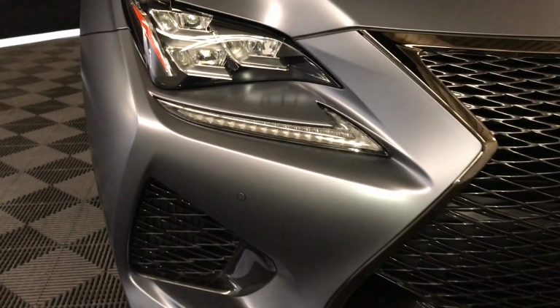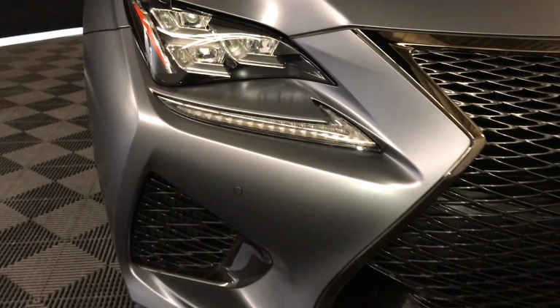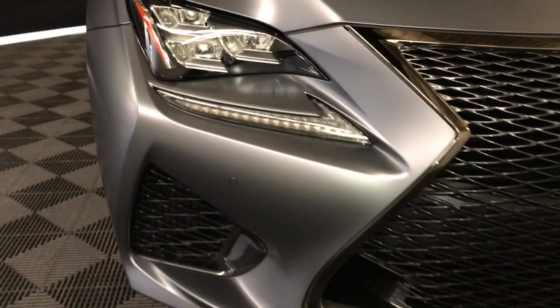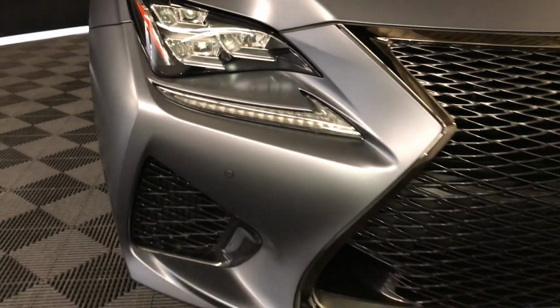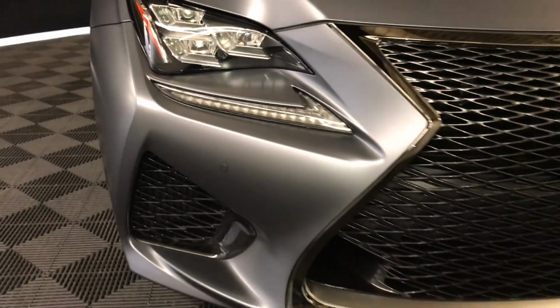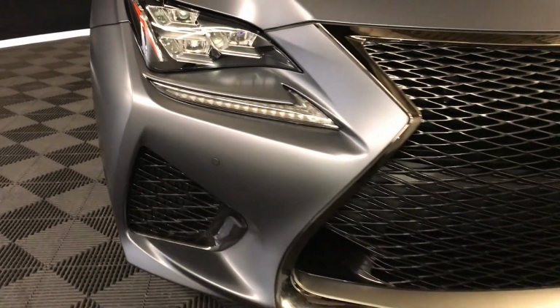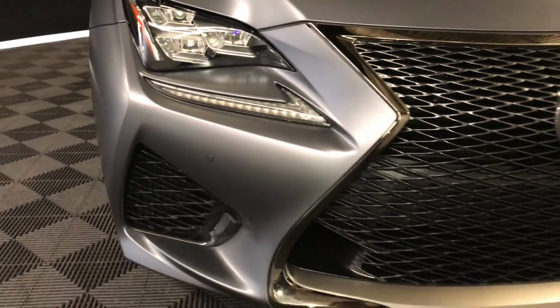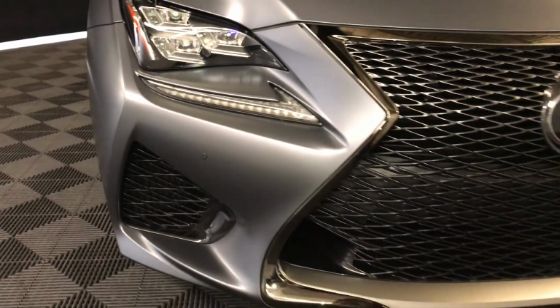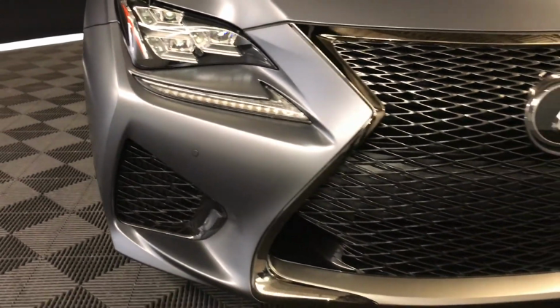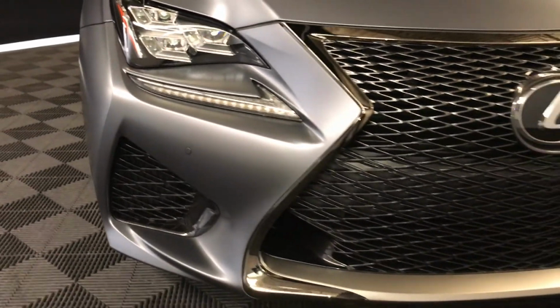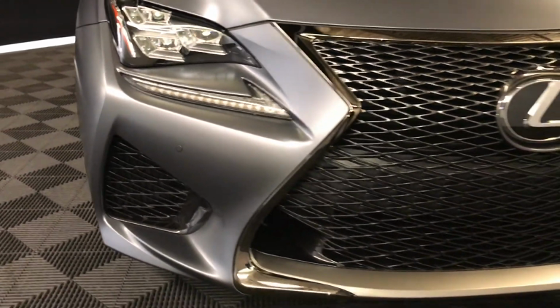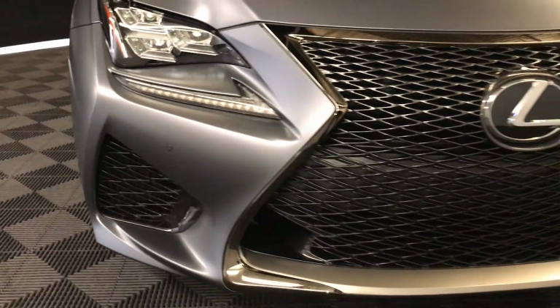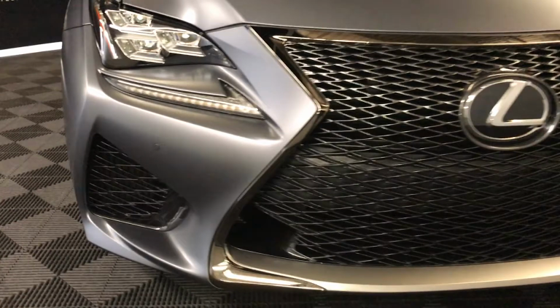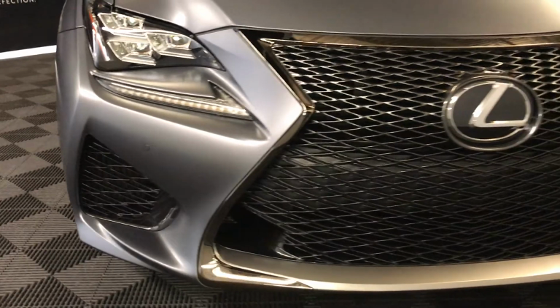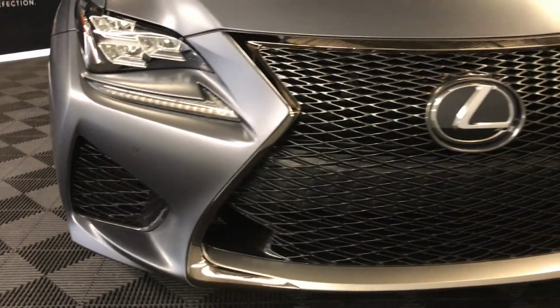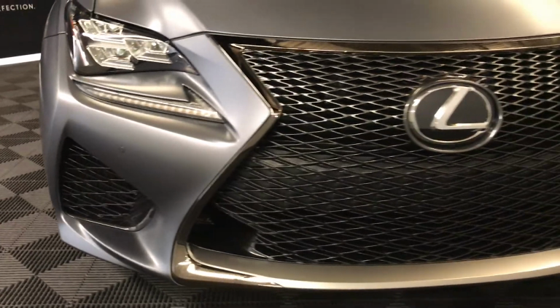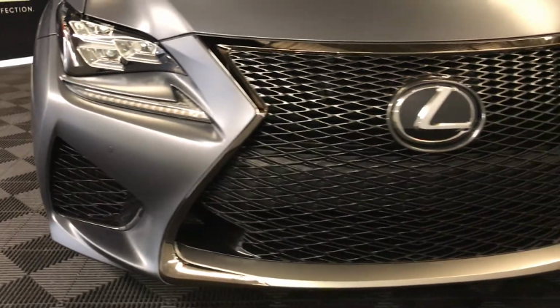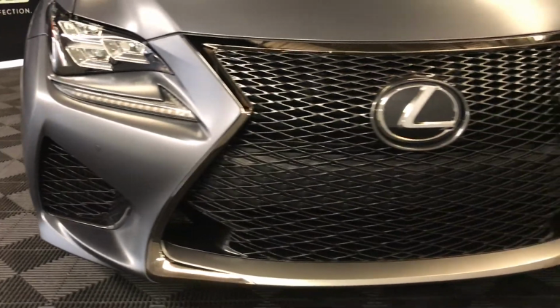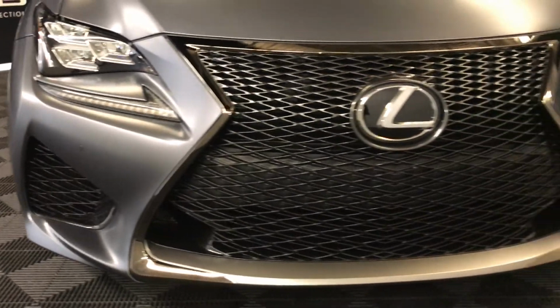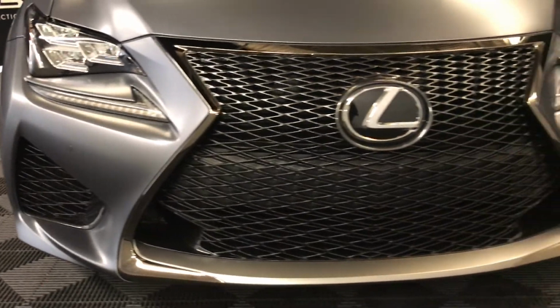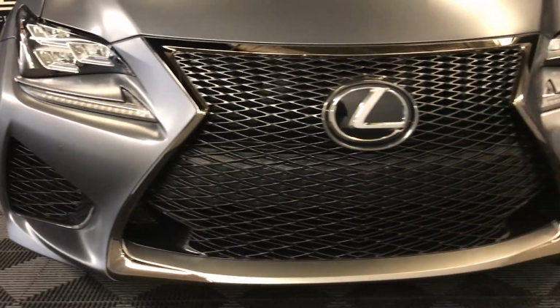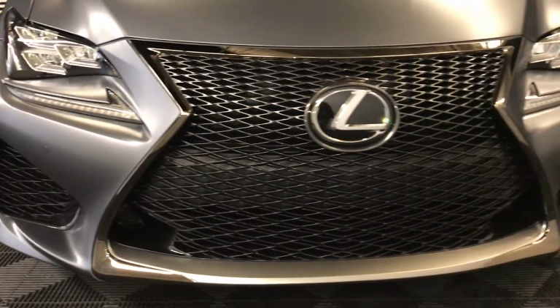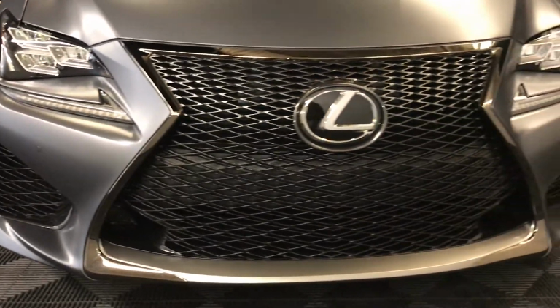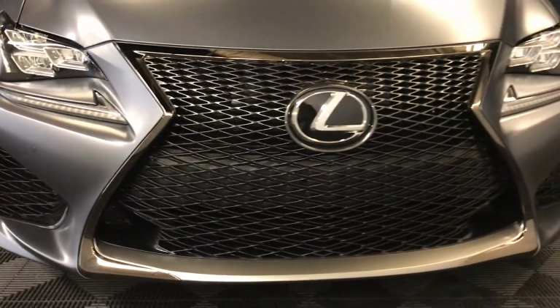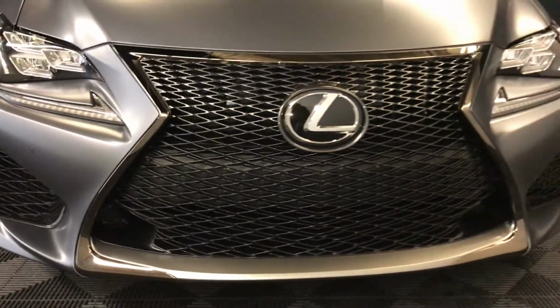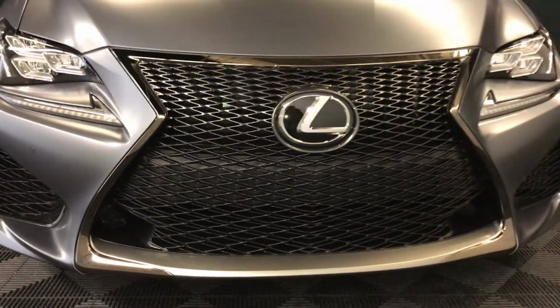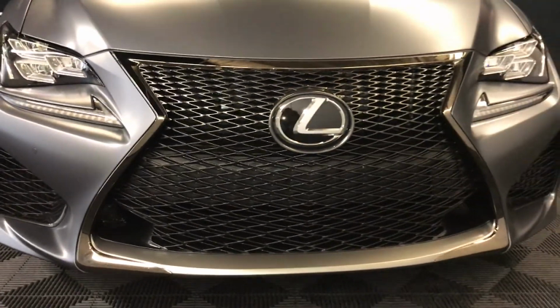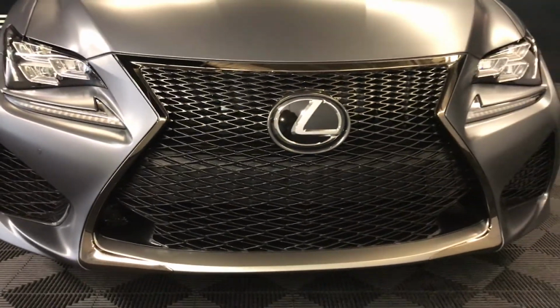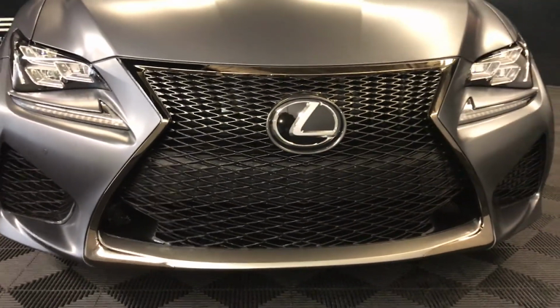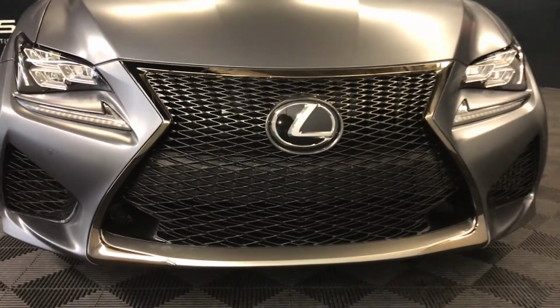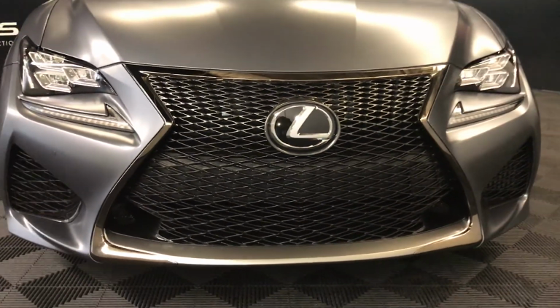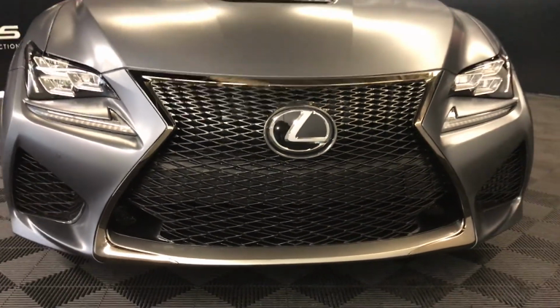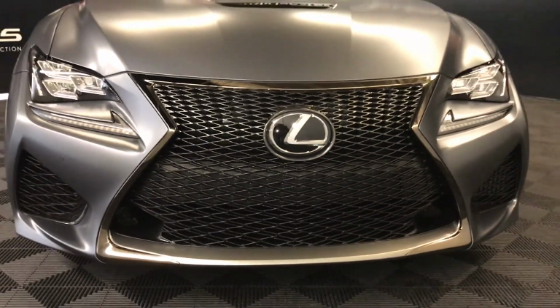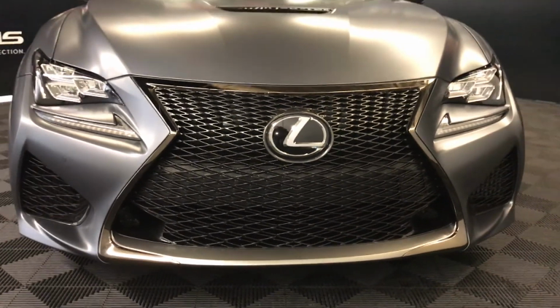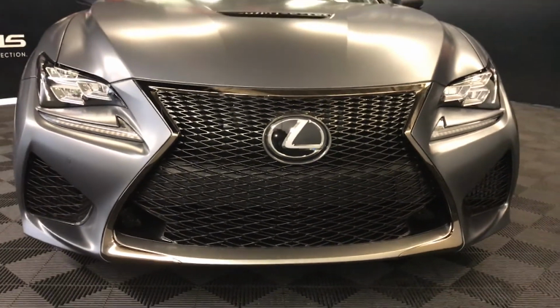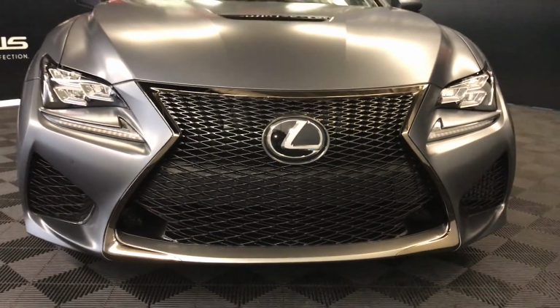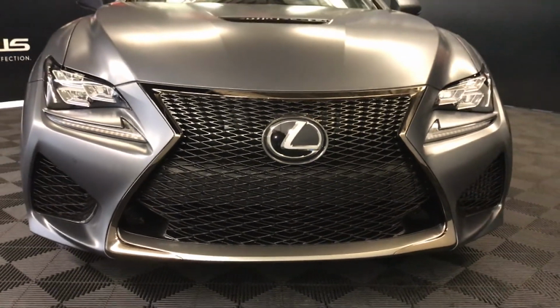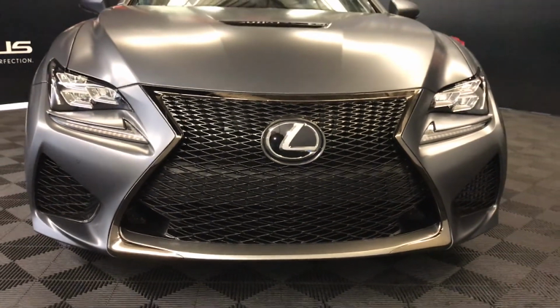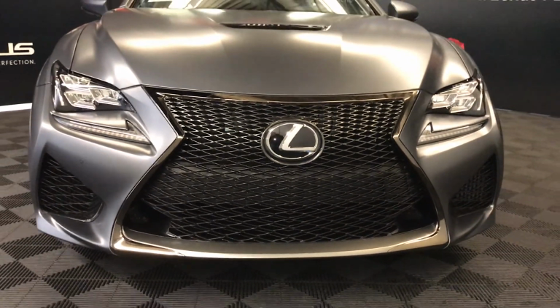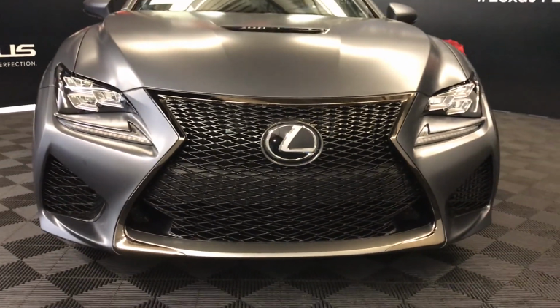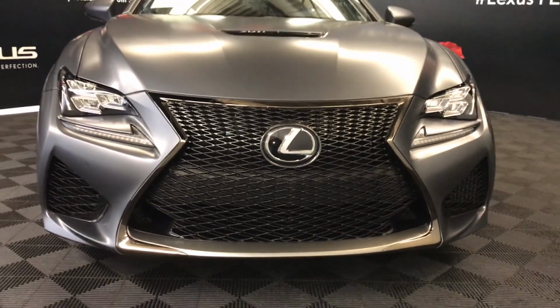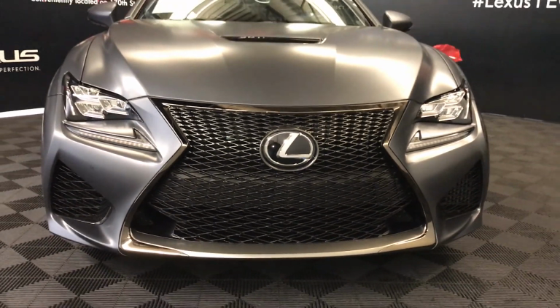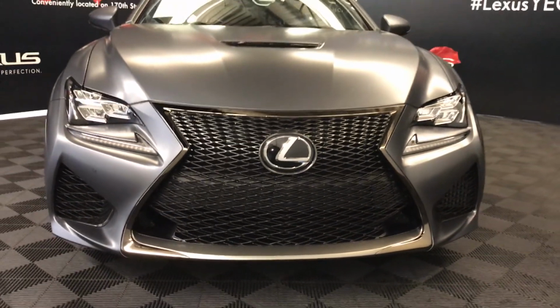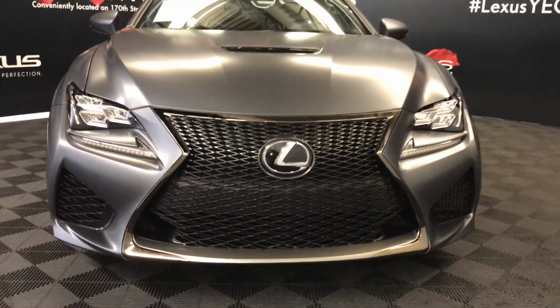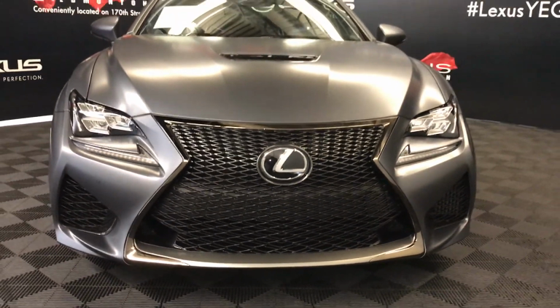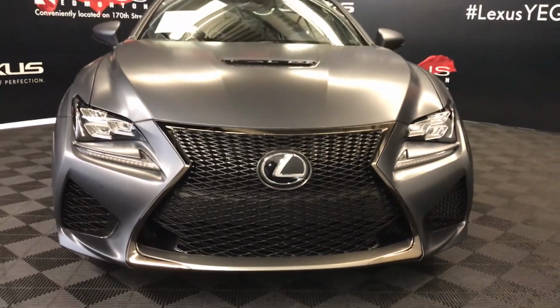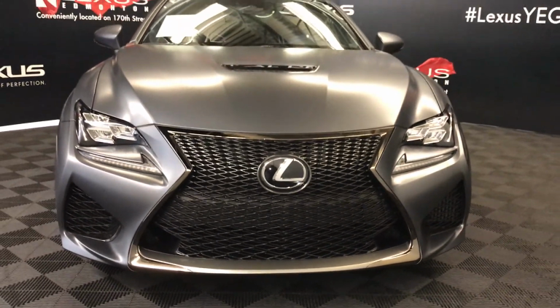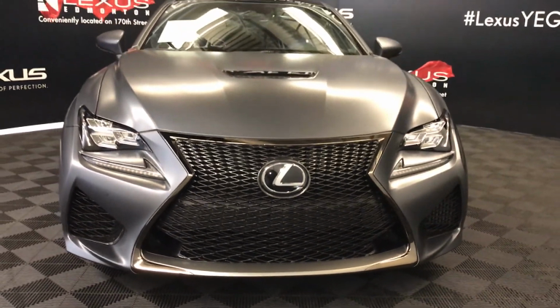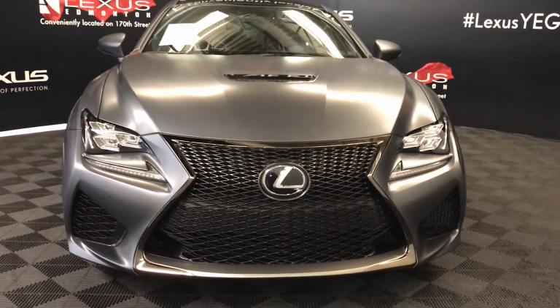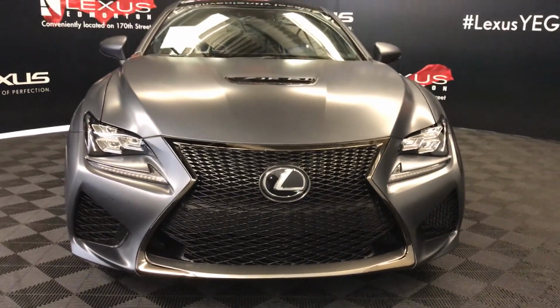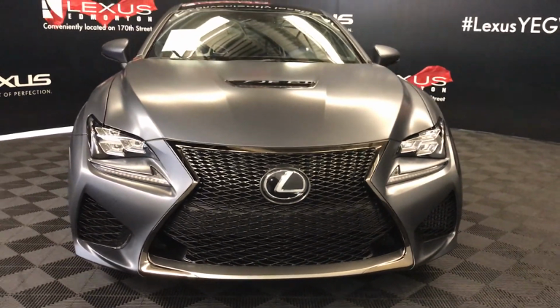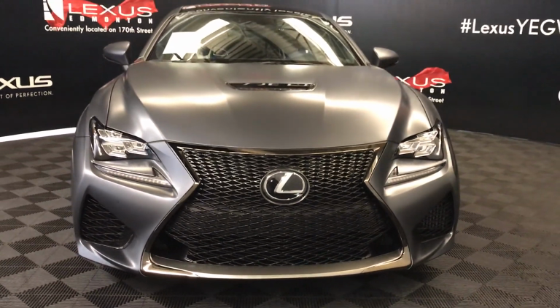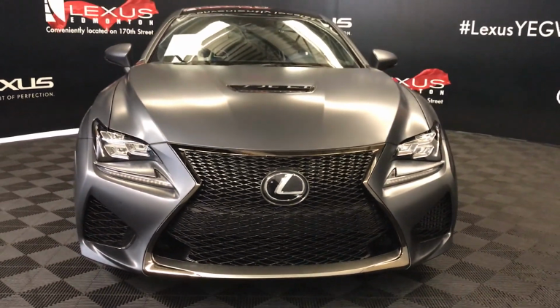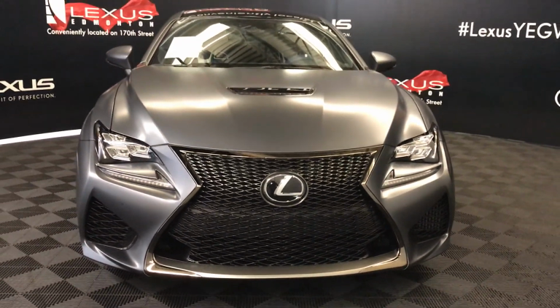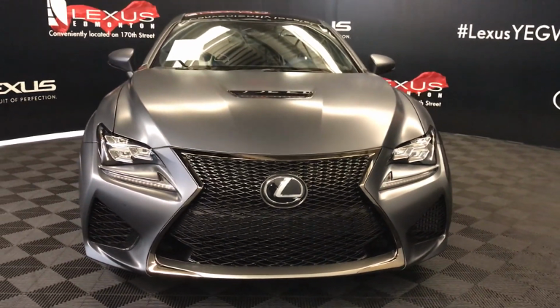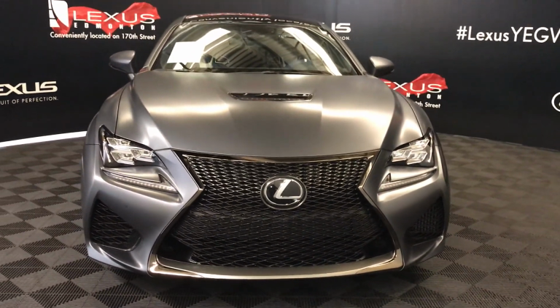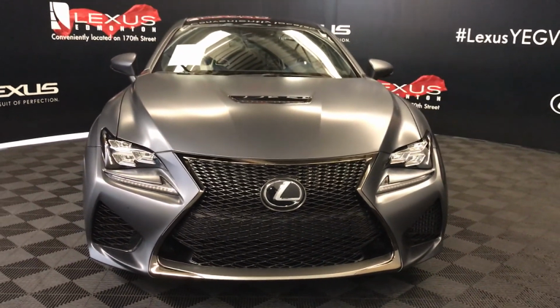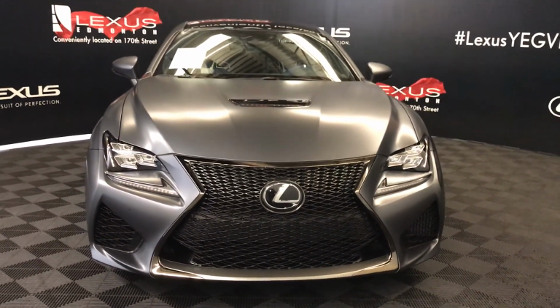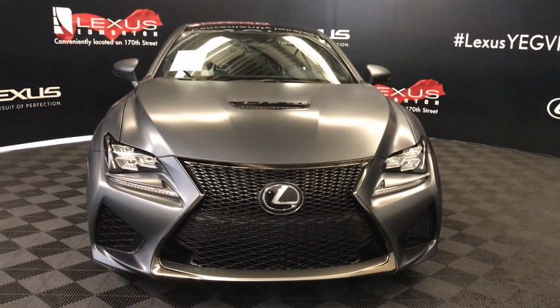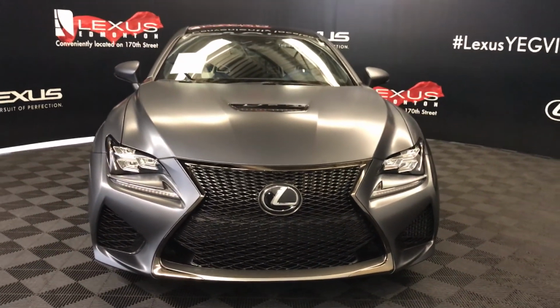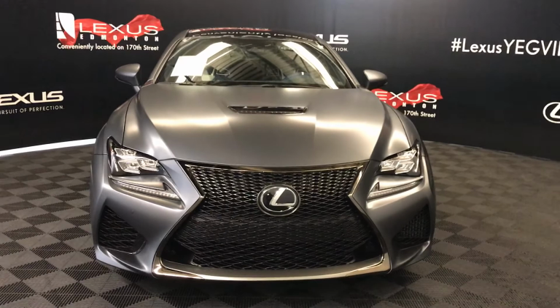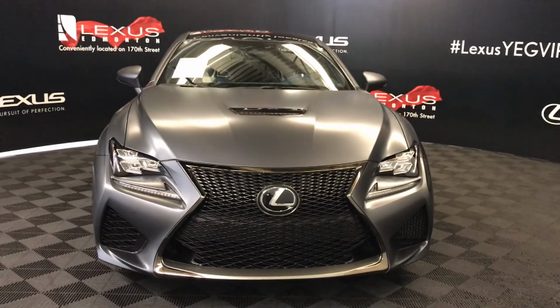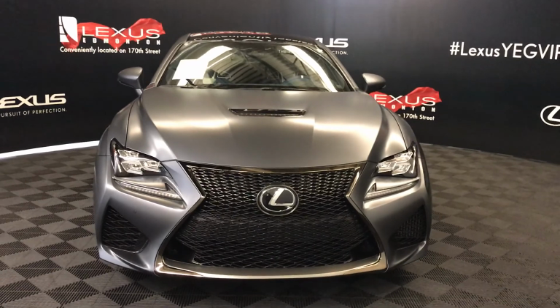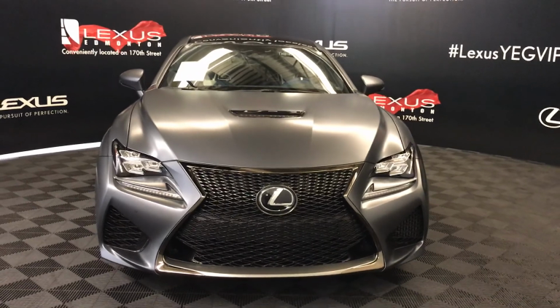So come on down to Lexus of Edmonton and check out the 10th Anniversary 2019 RCF.